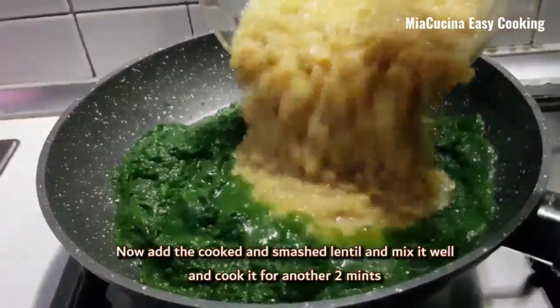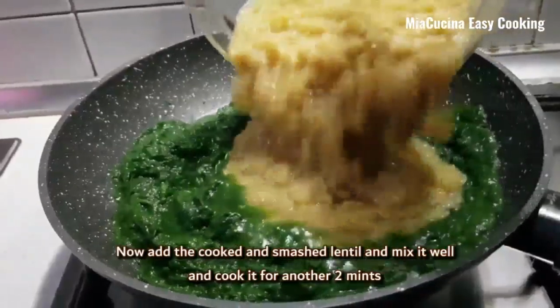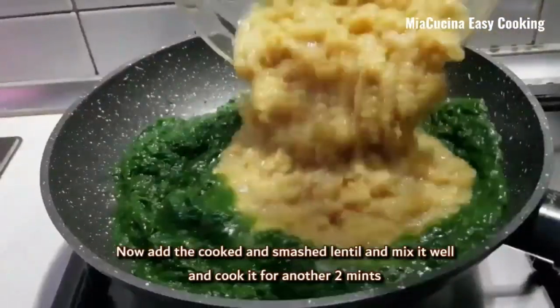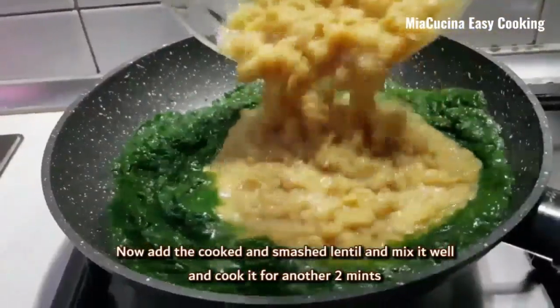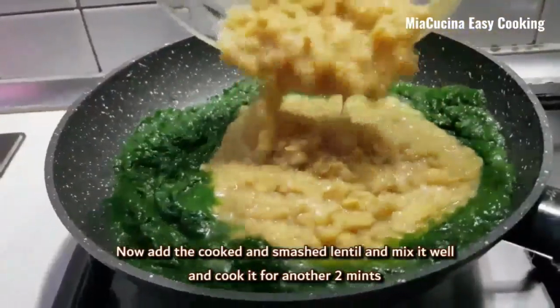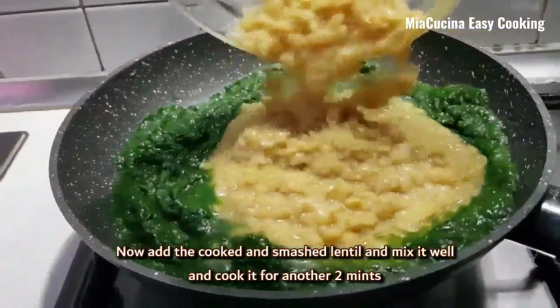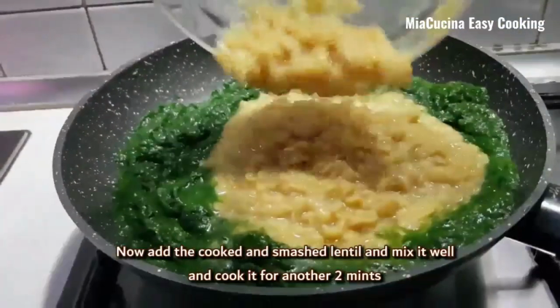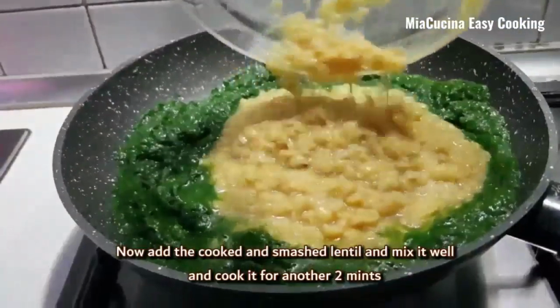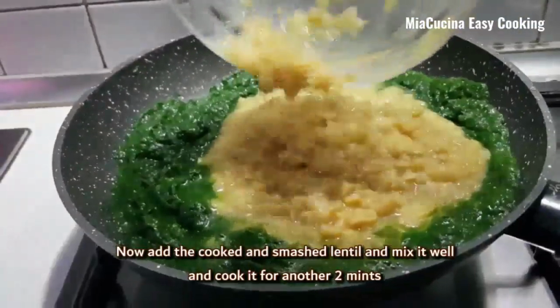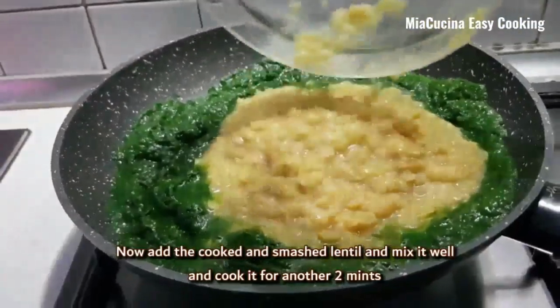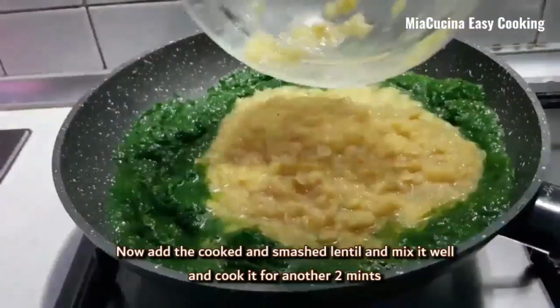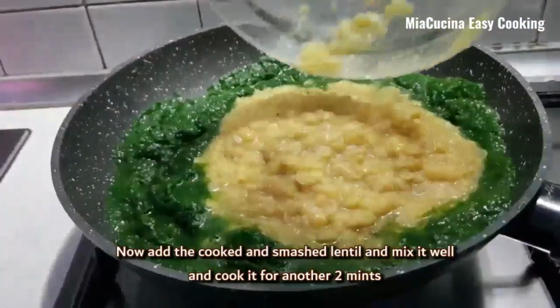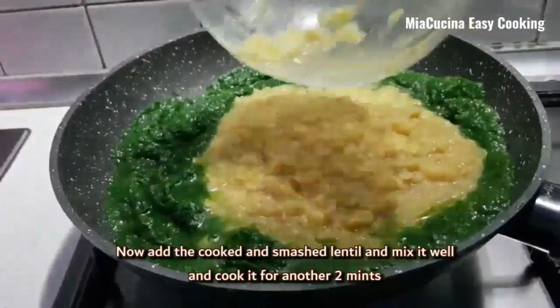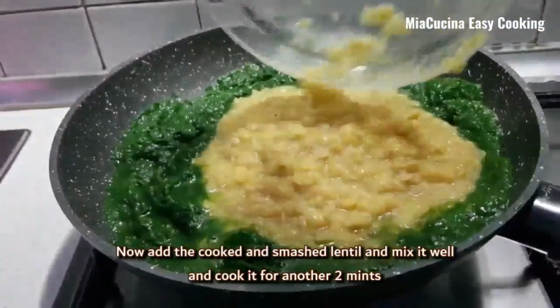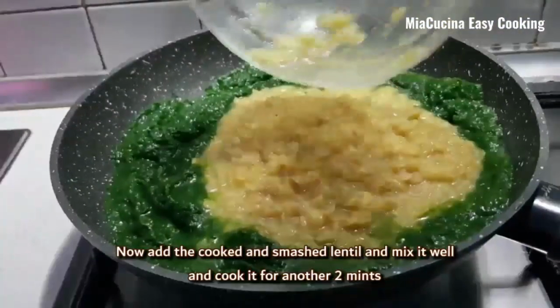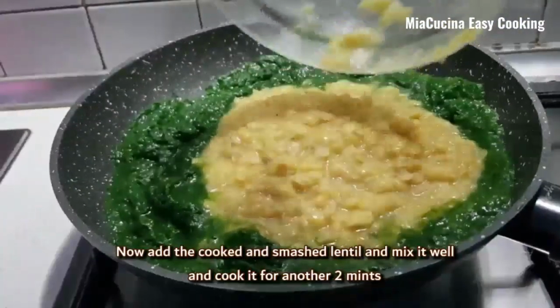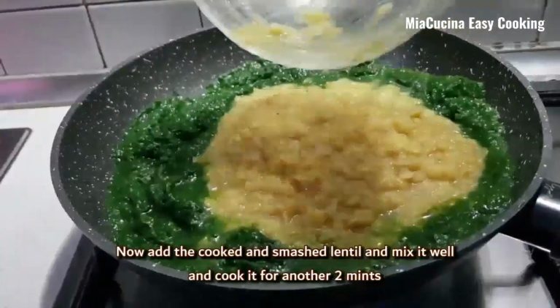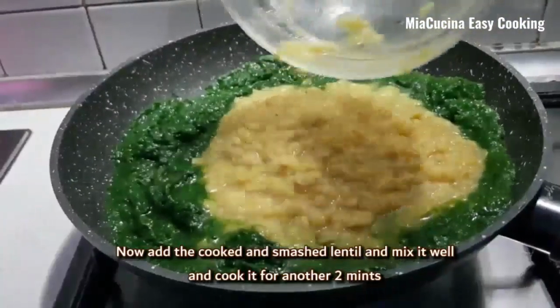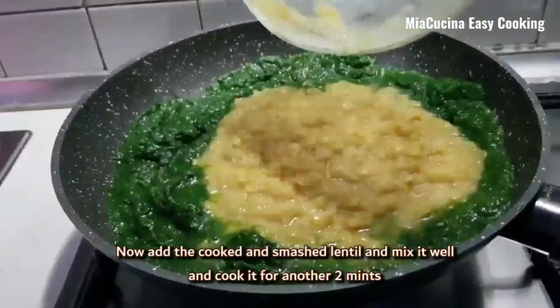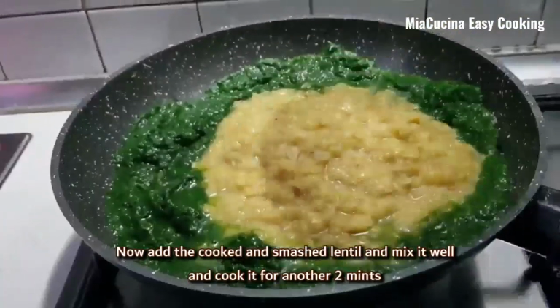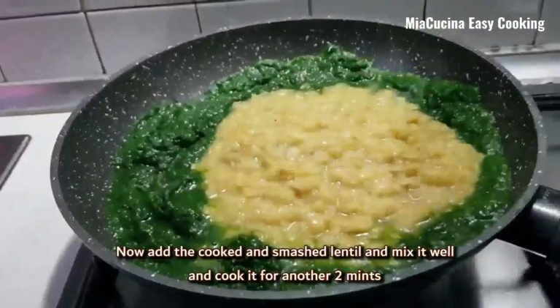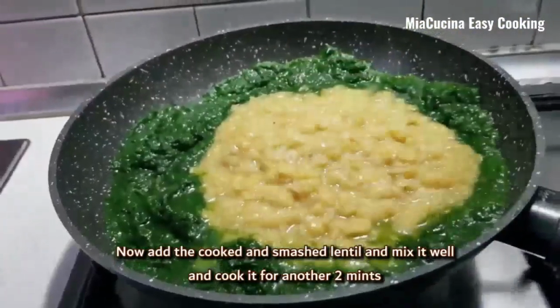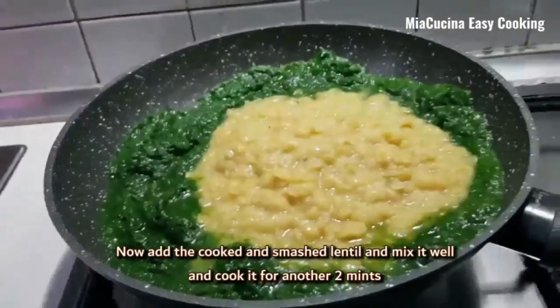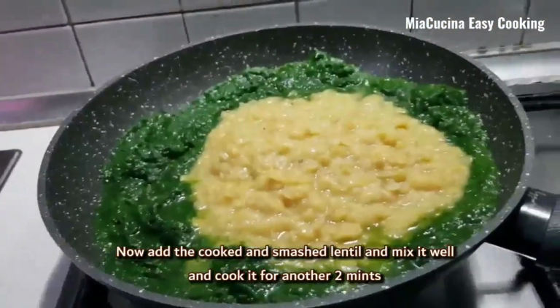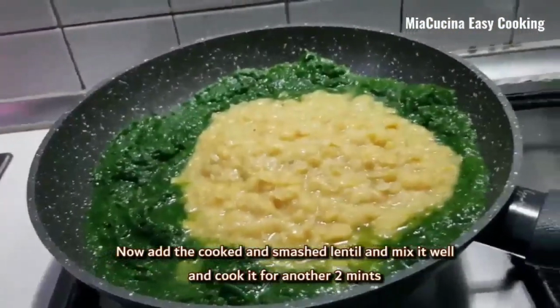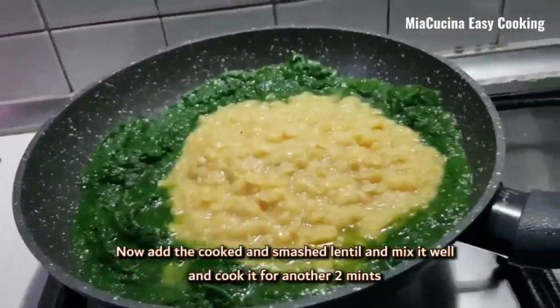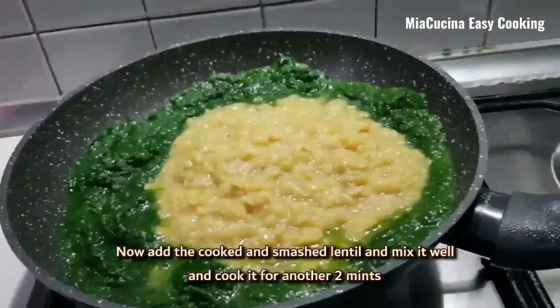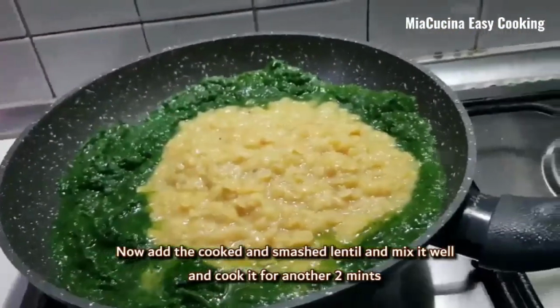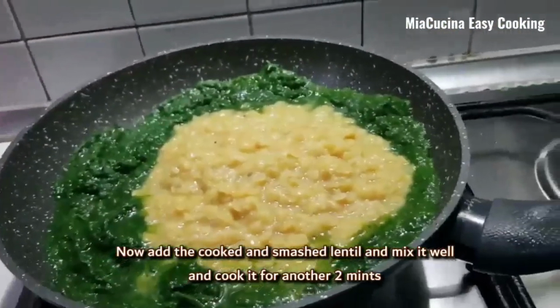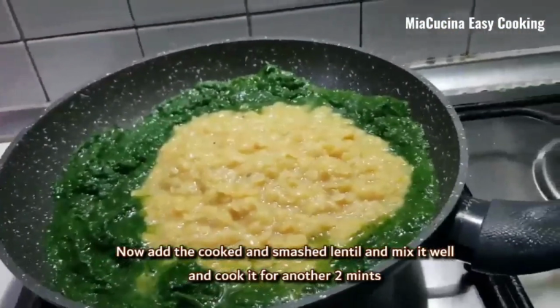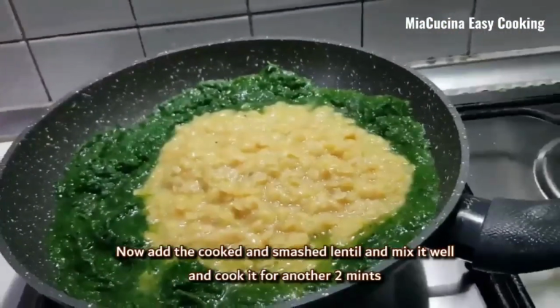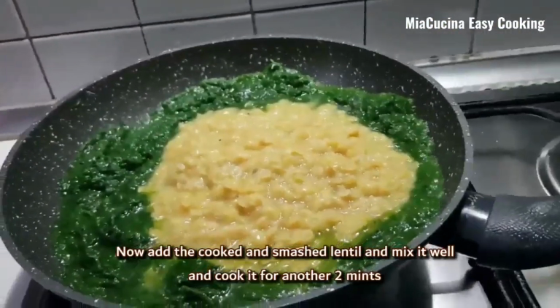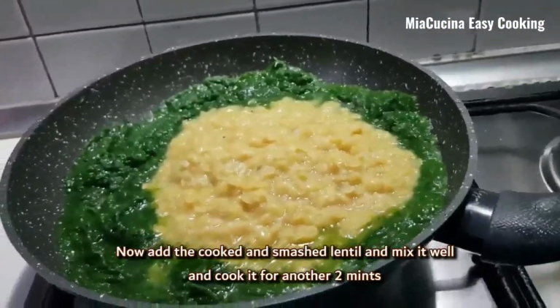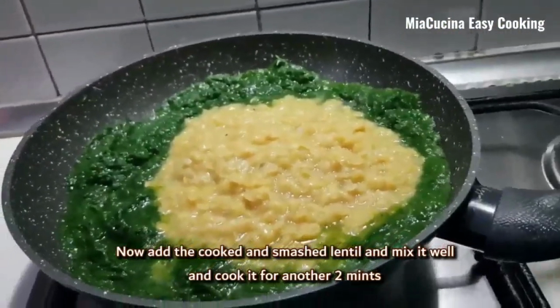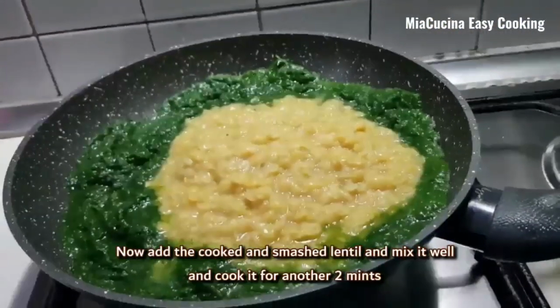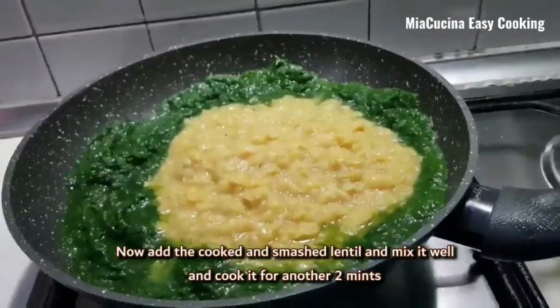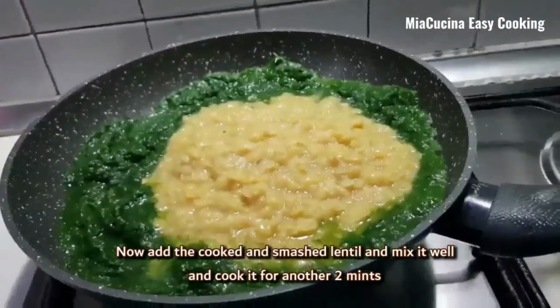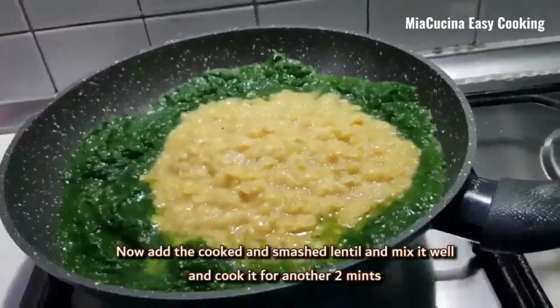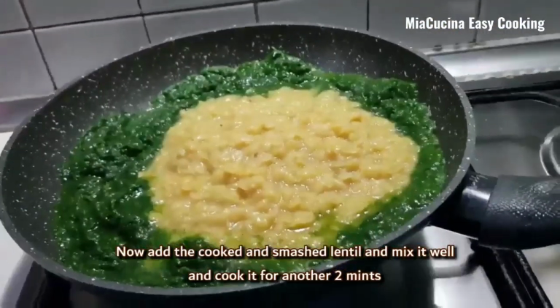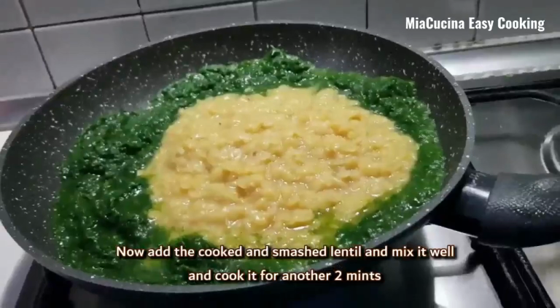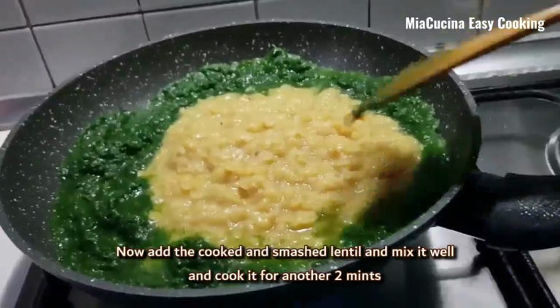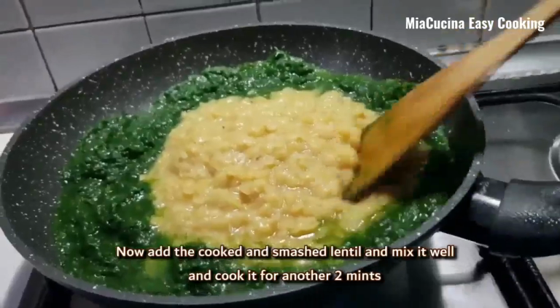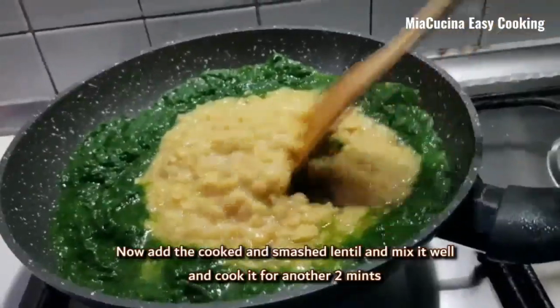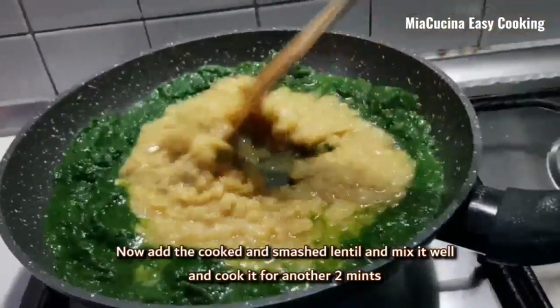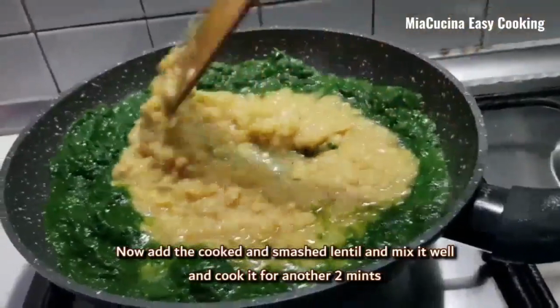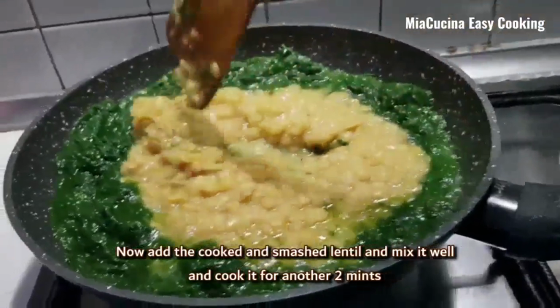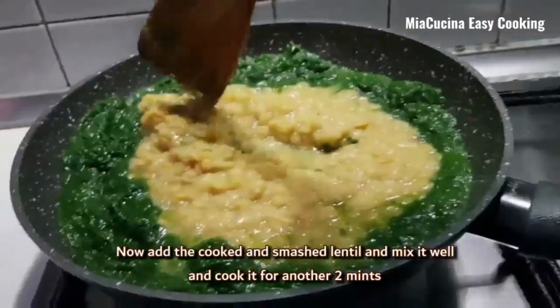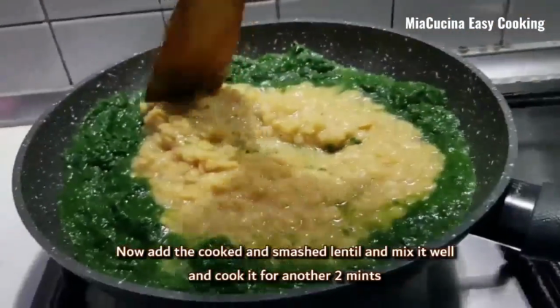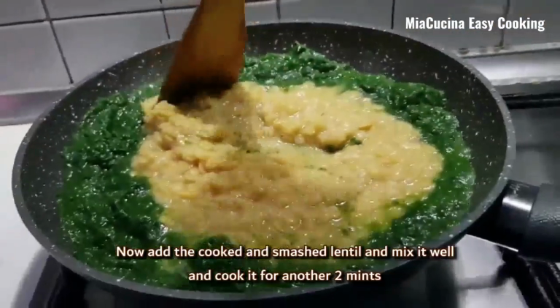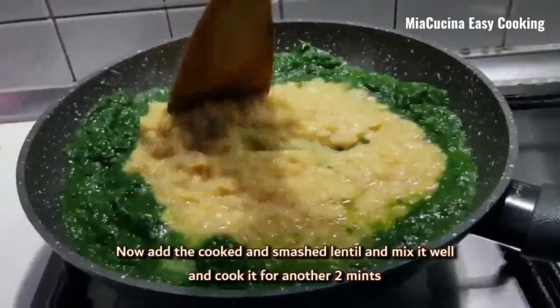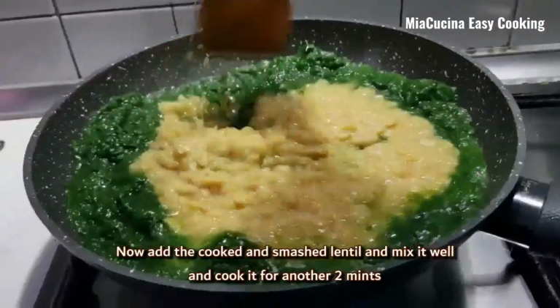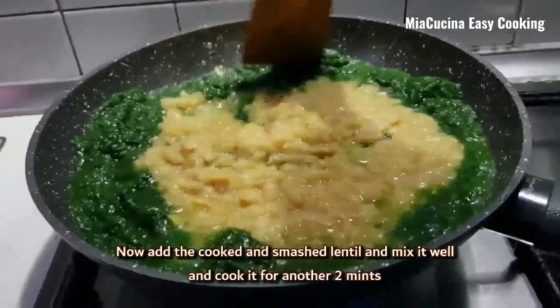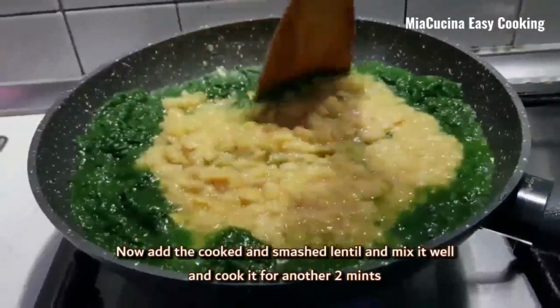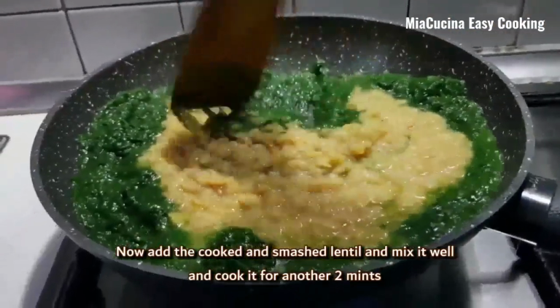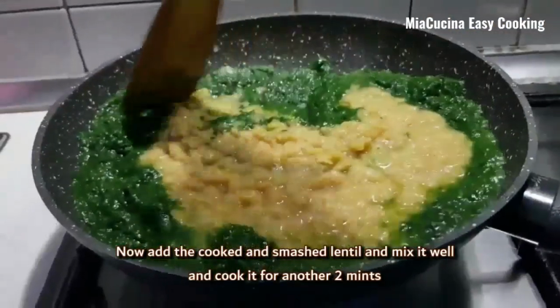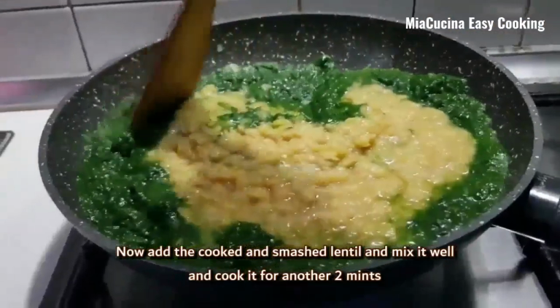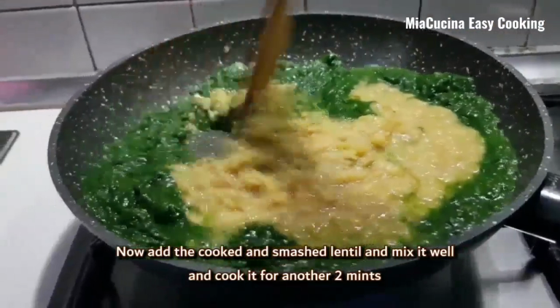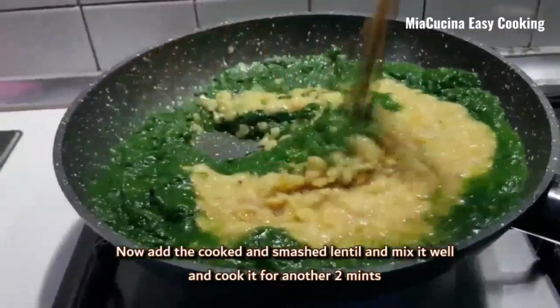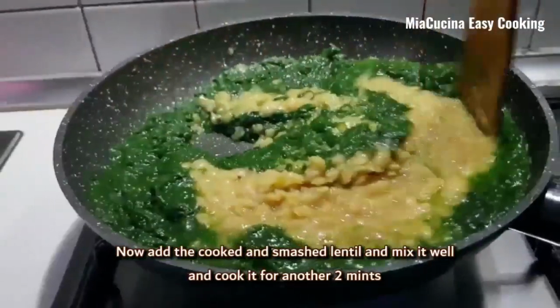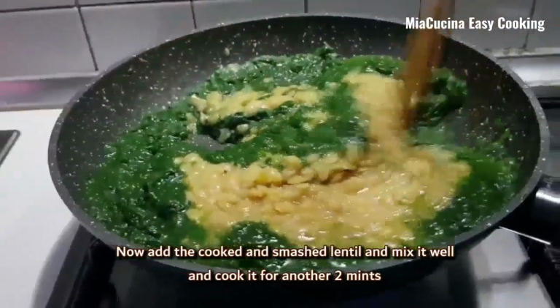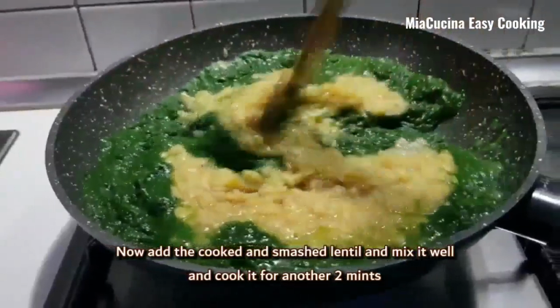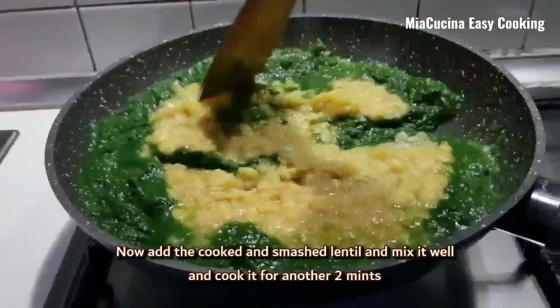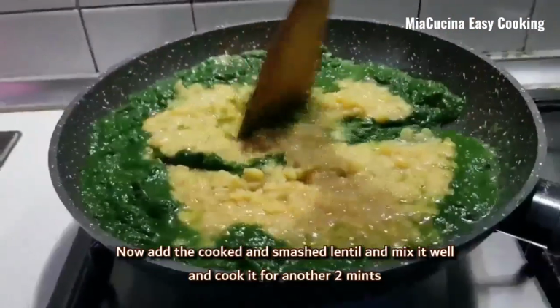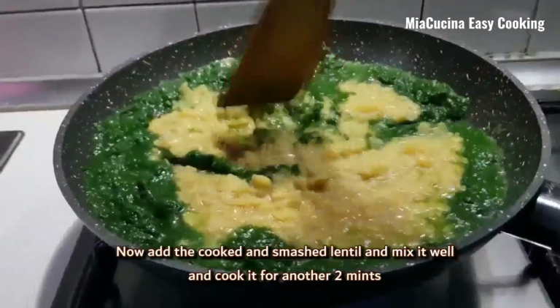Now add the cooked and smashed lentil, mix it well, and cook it for another 2 minutes.